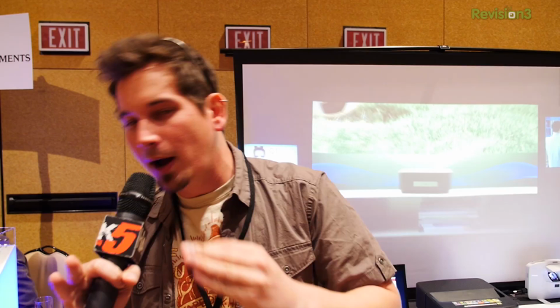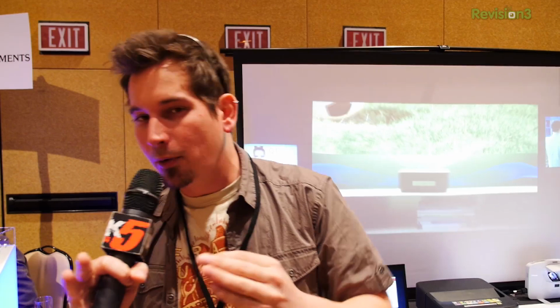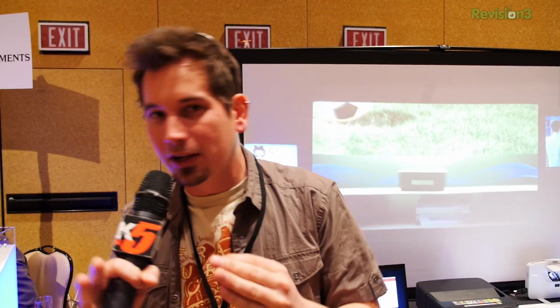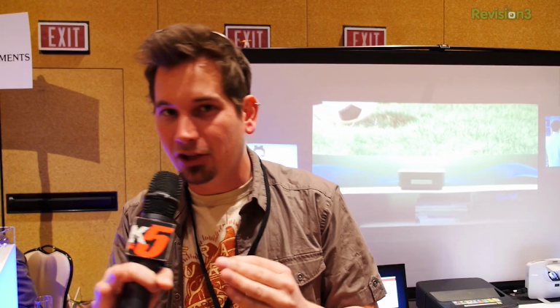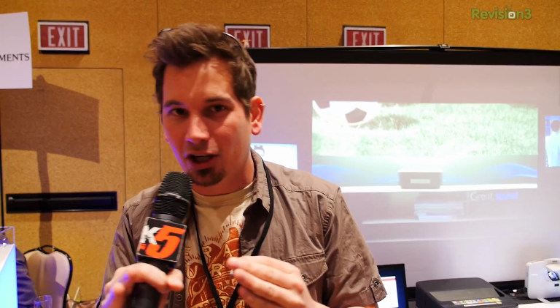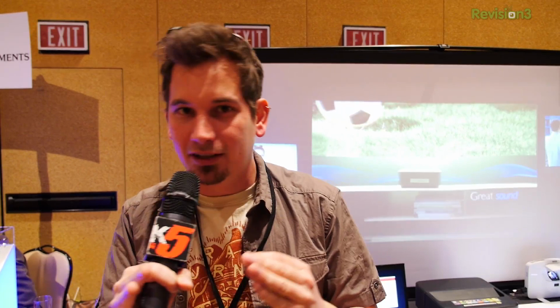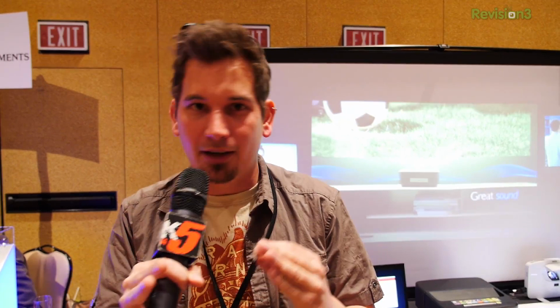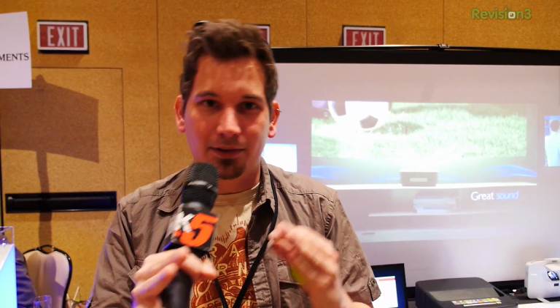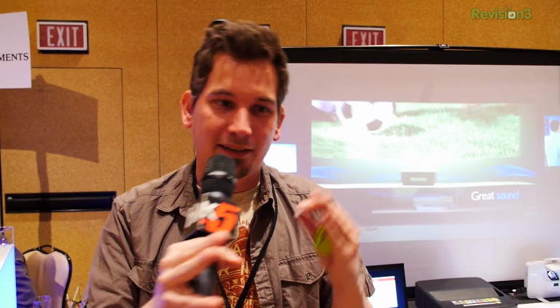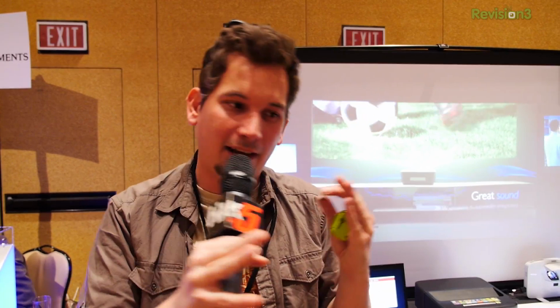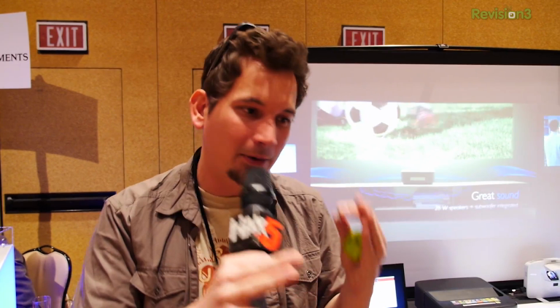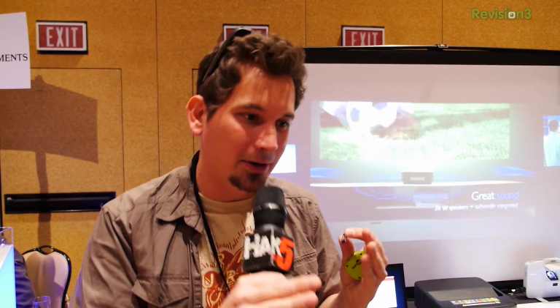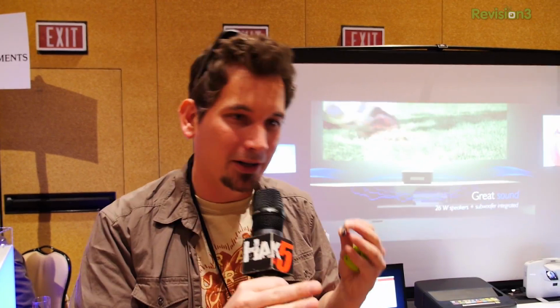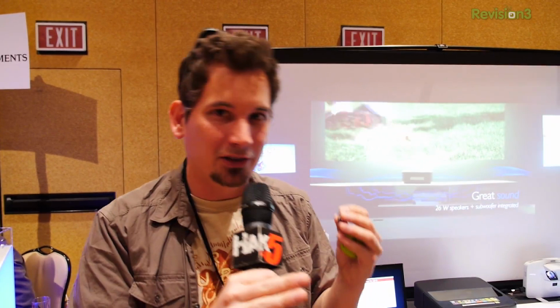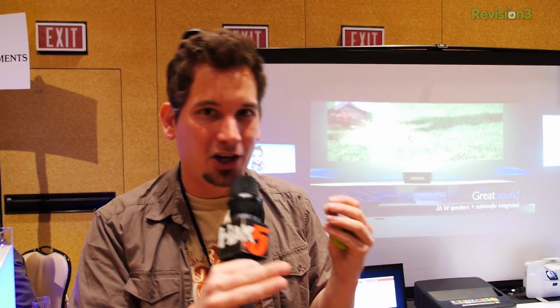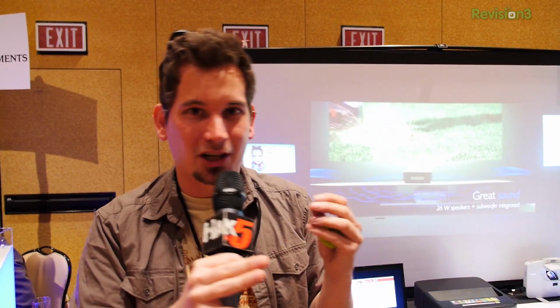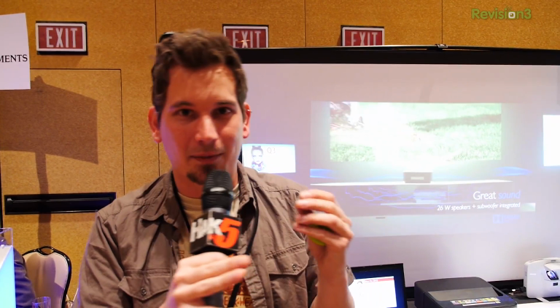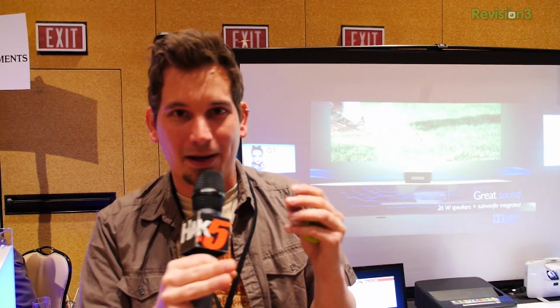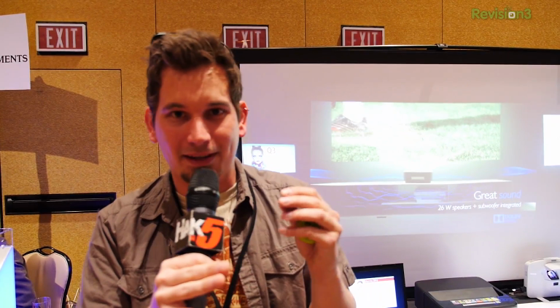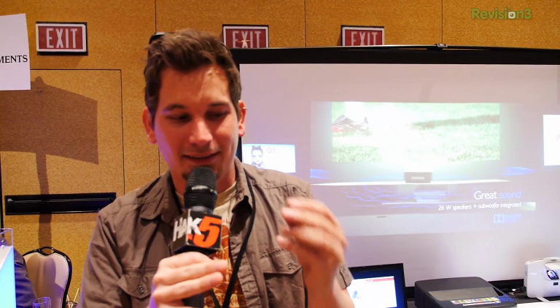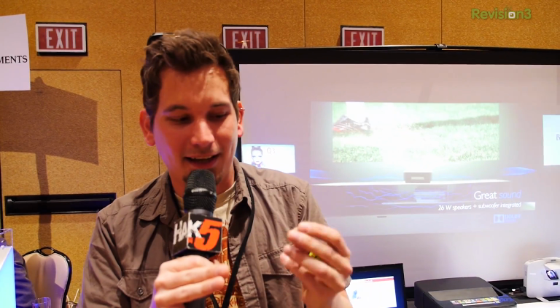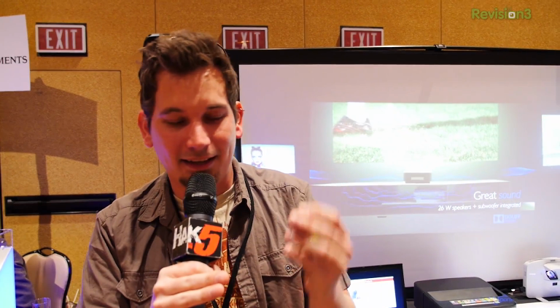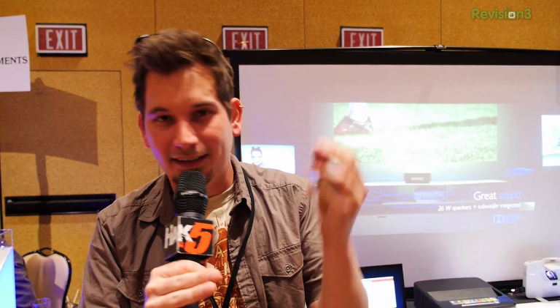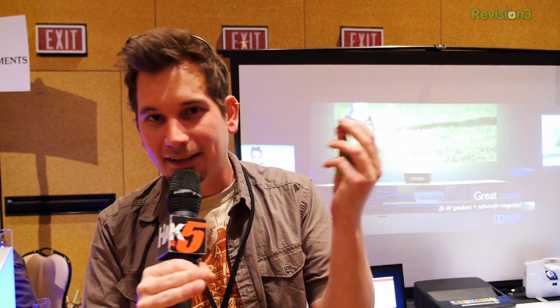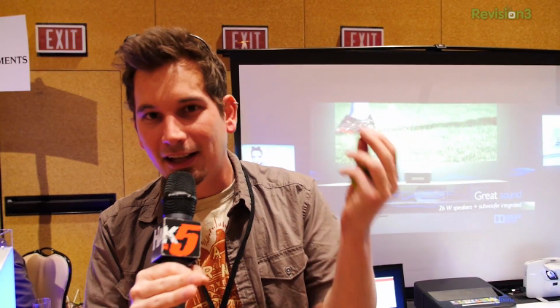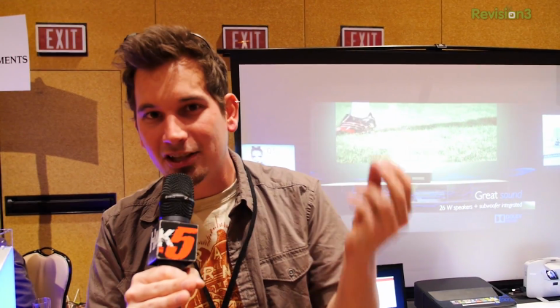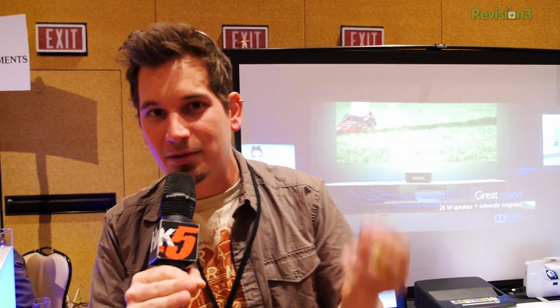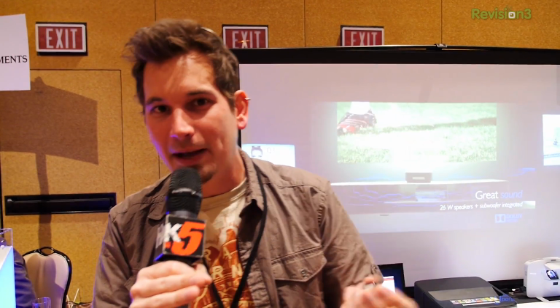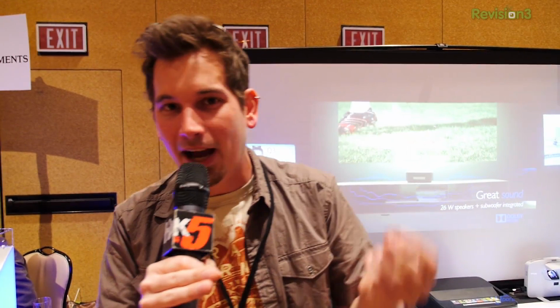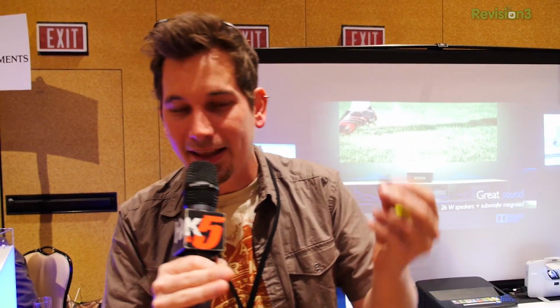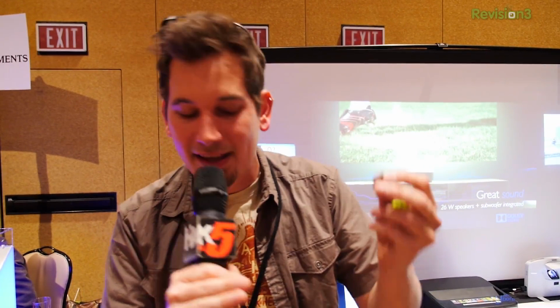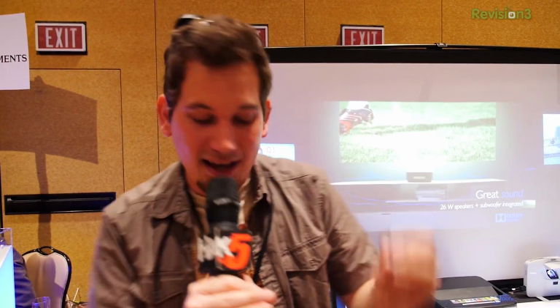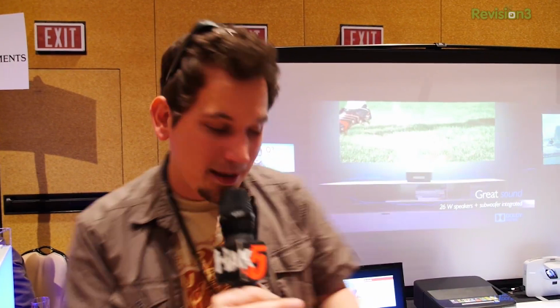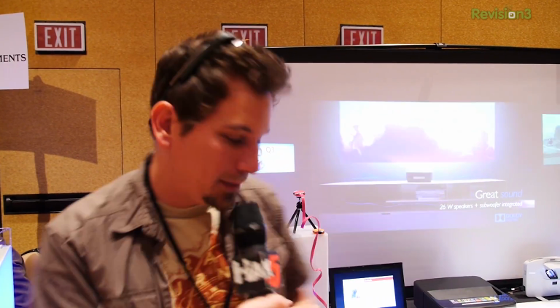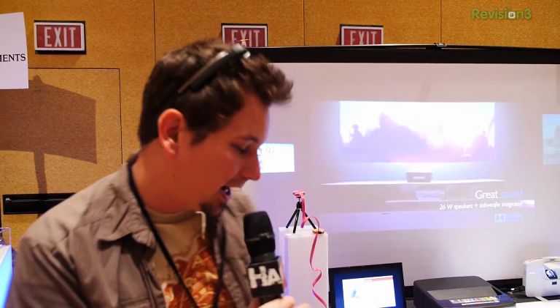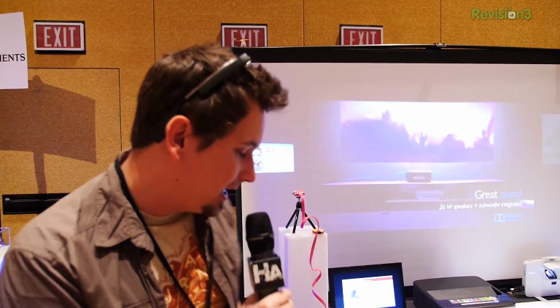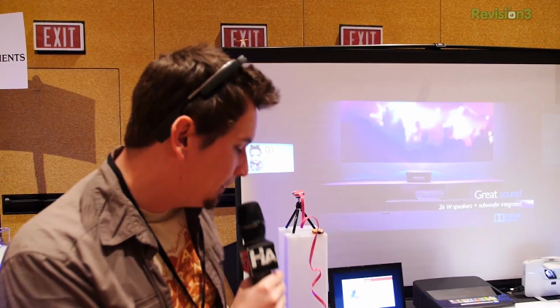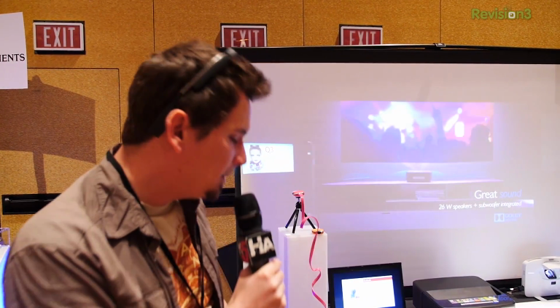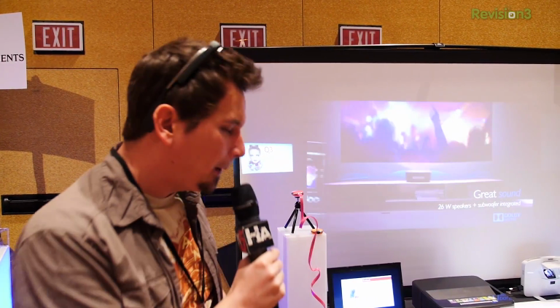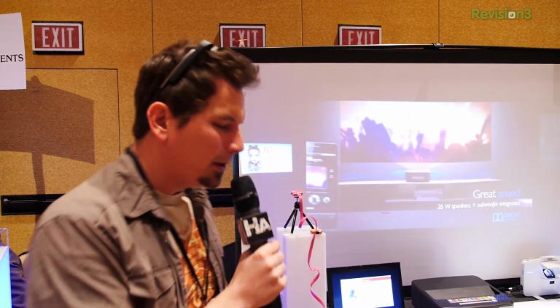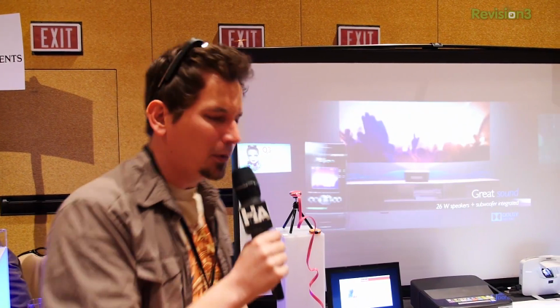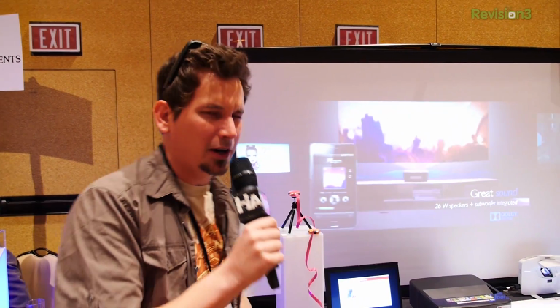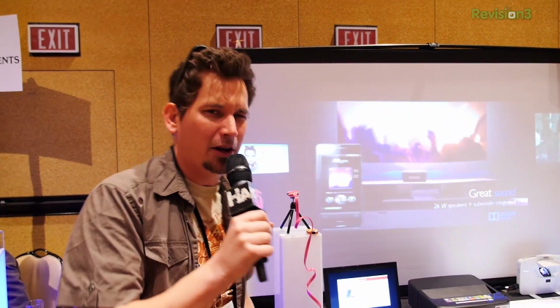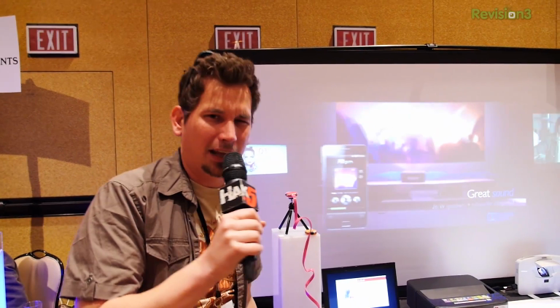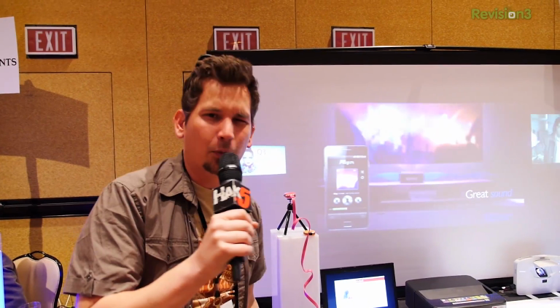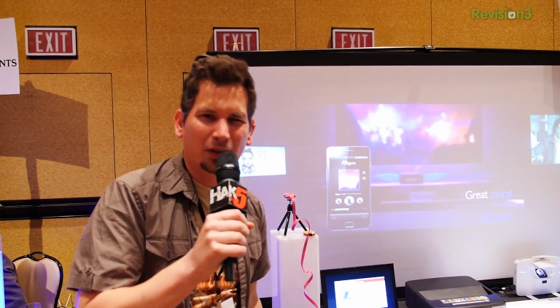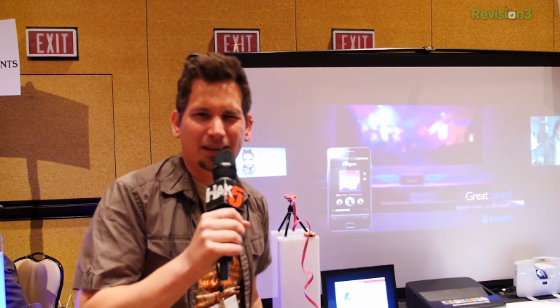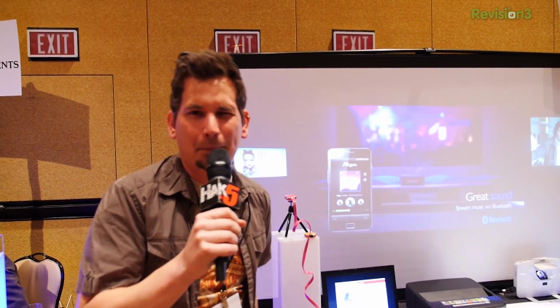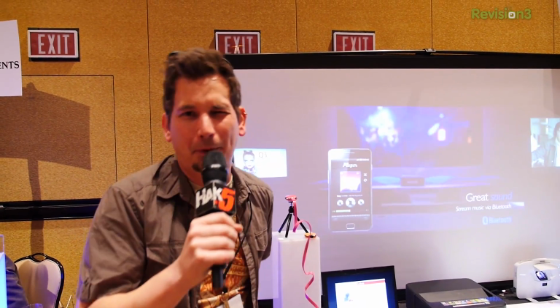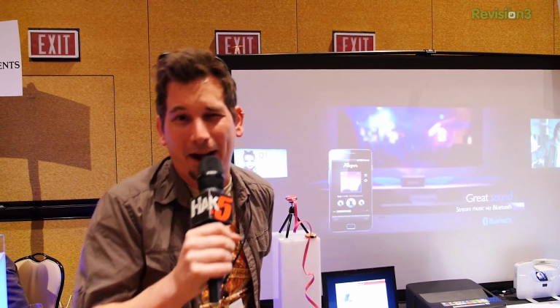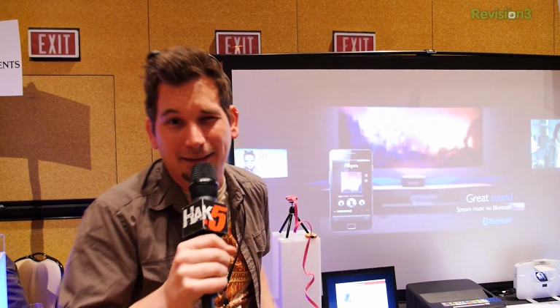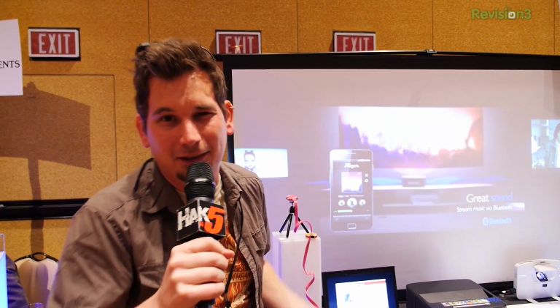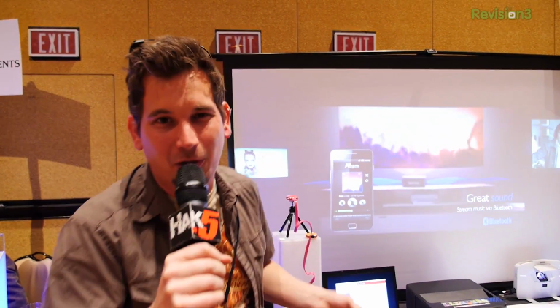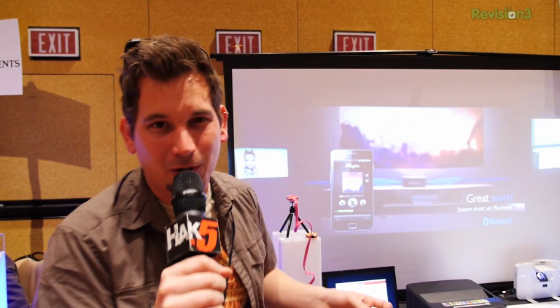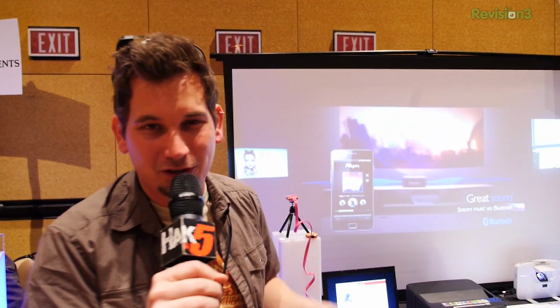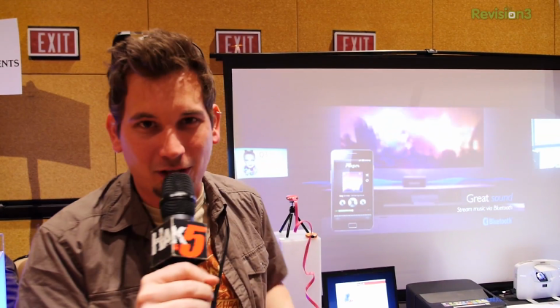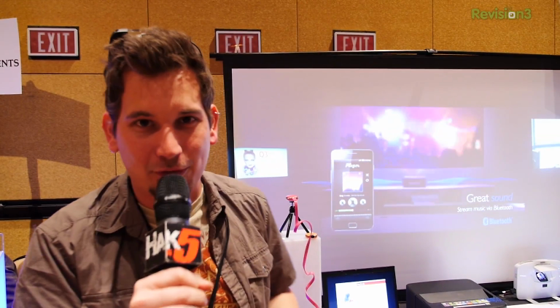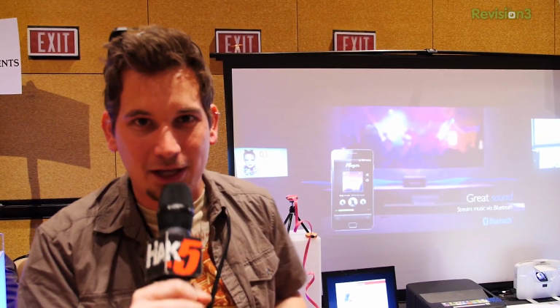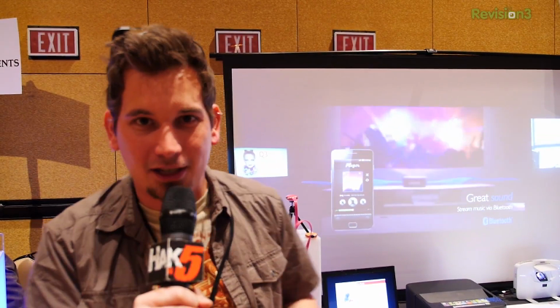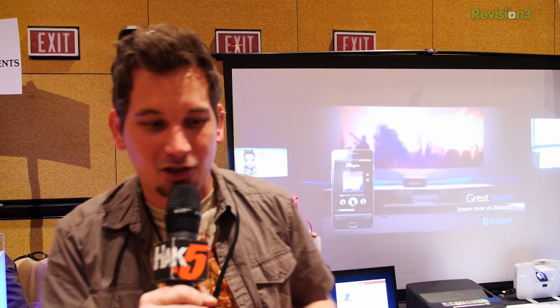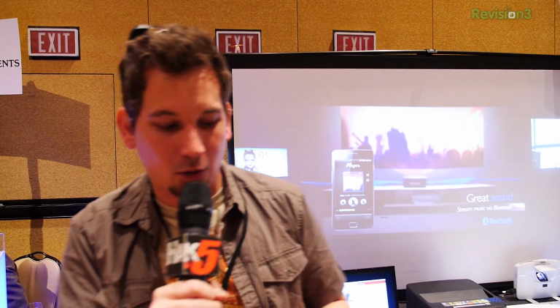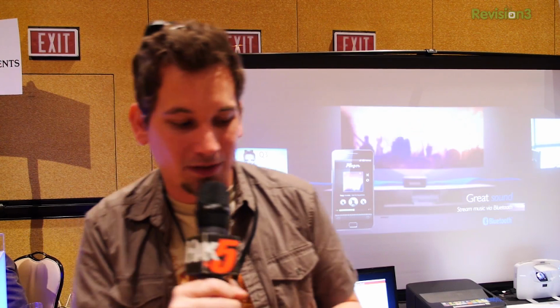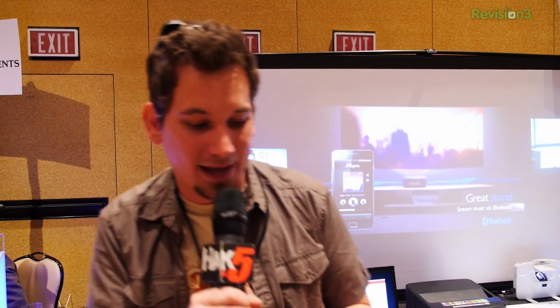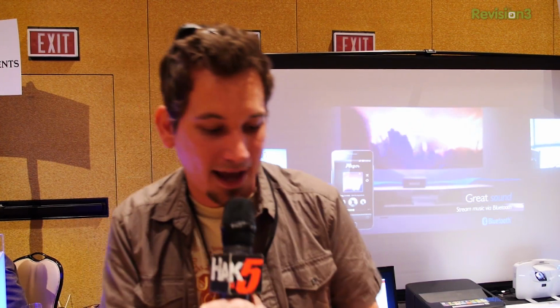I want to talk about the technology behind it, but you probably want to know what's the practical stuff that you can do with that?